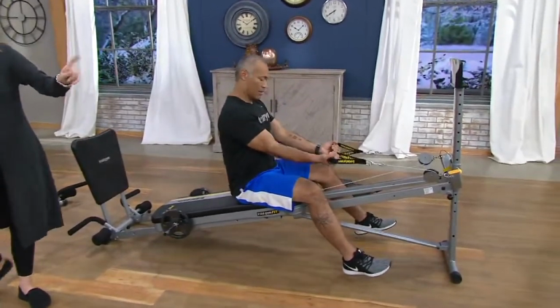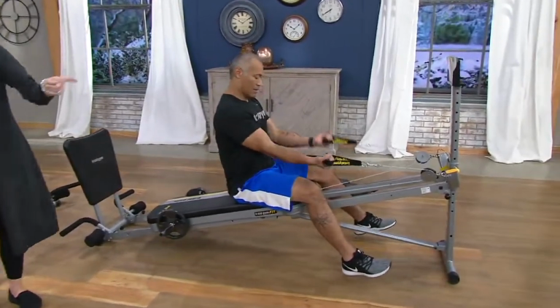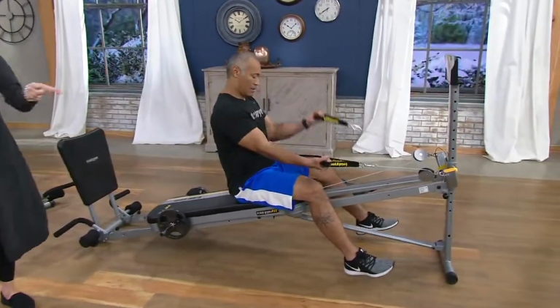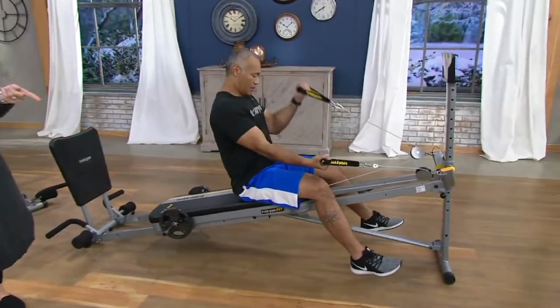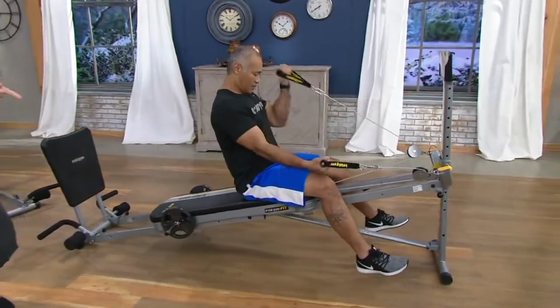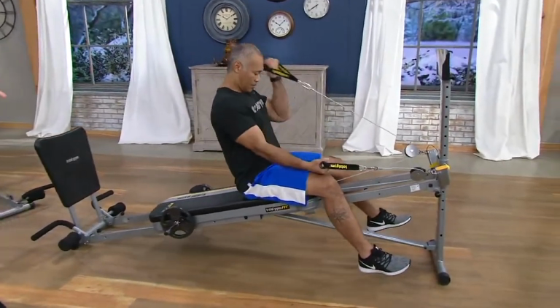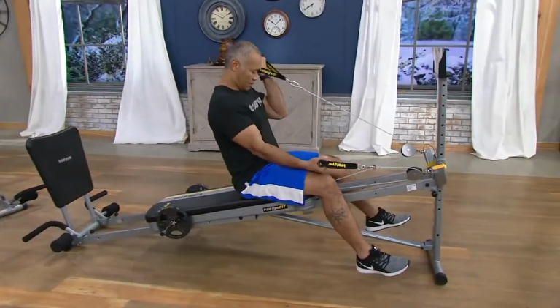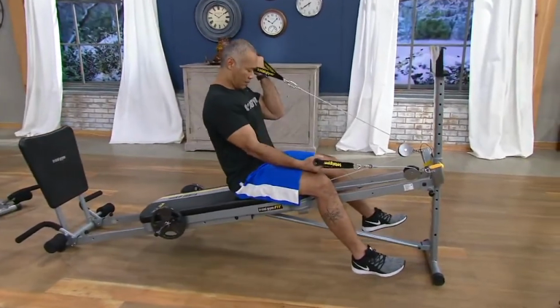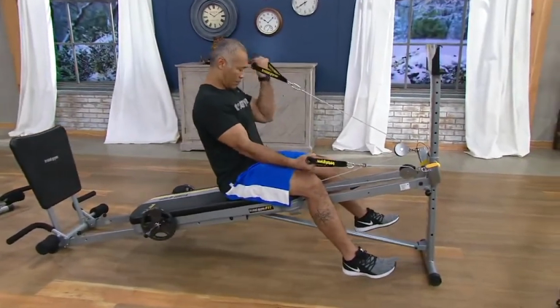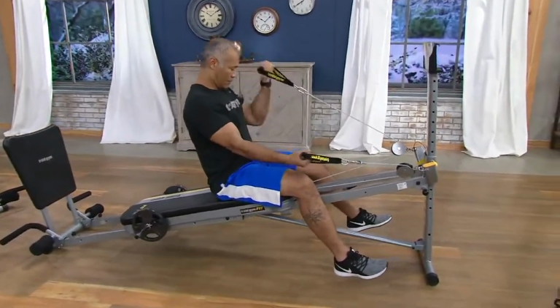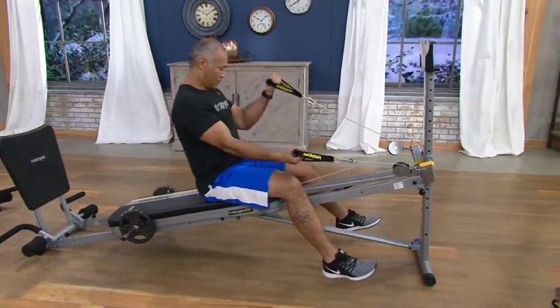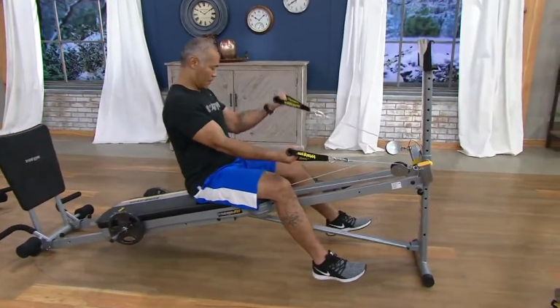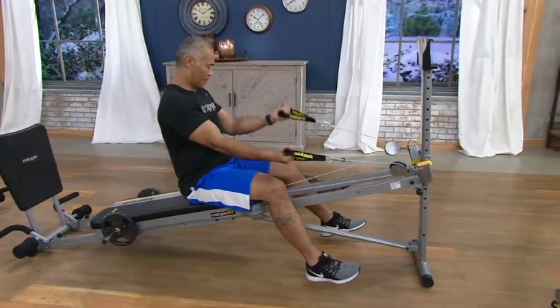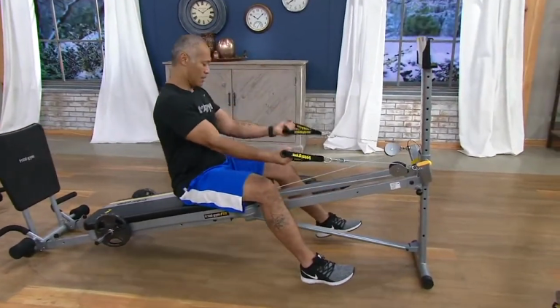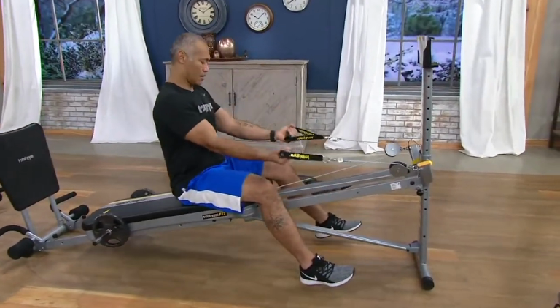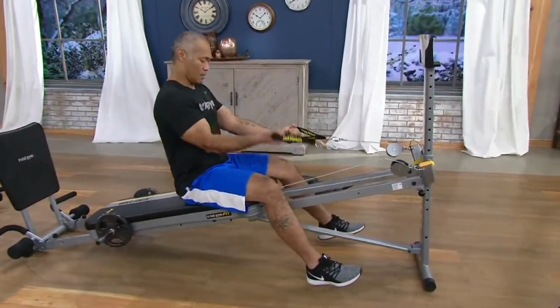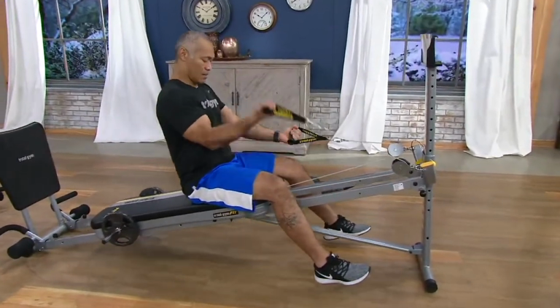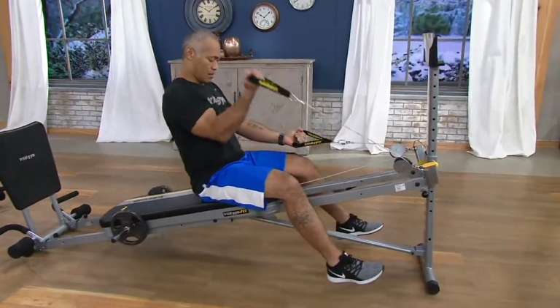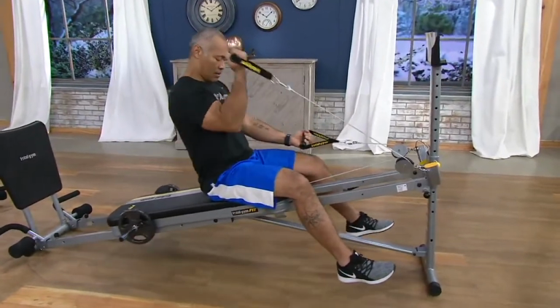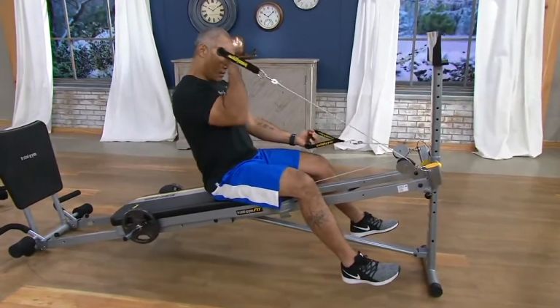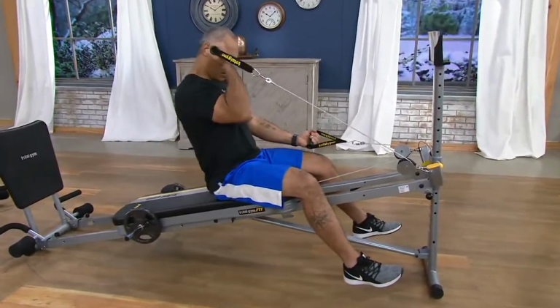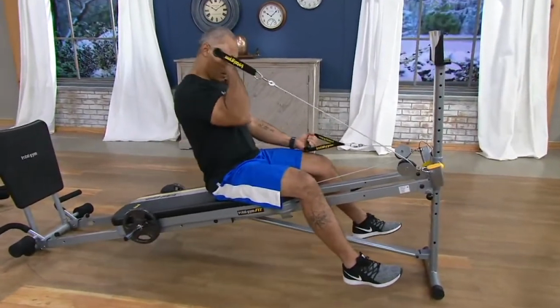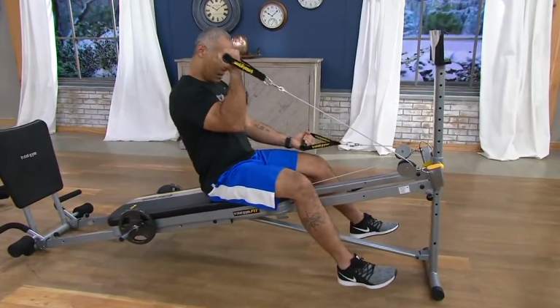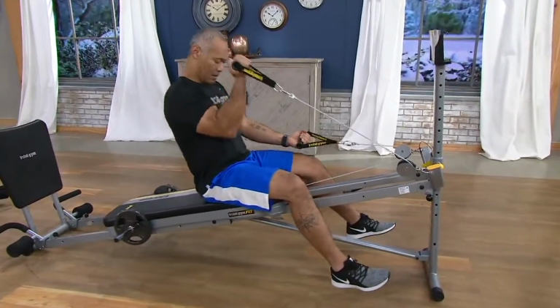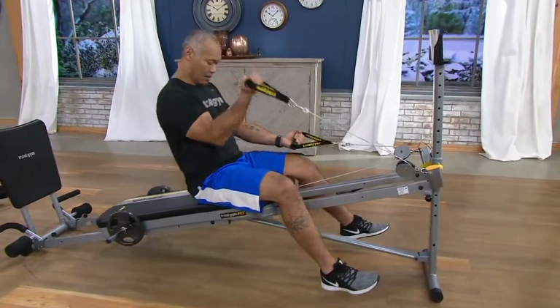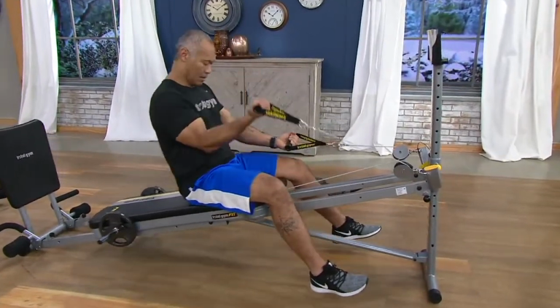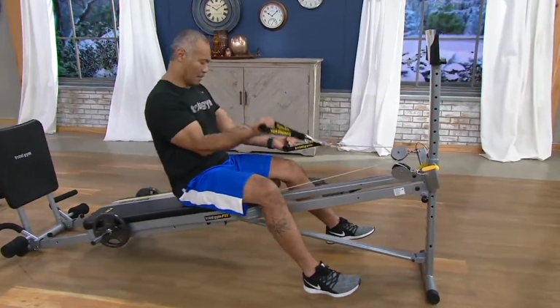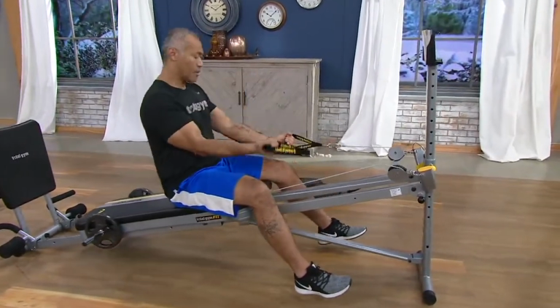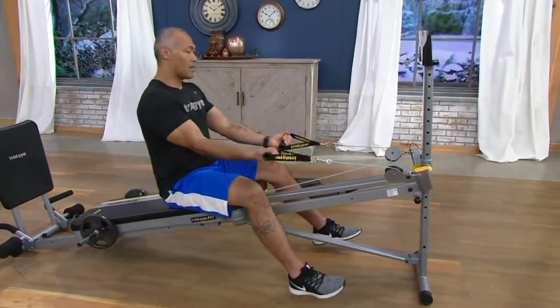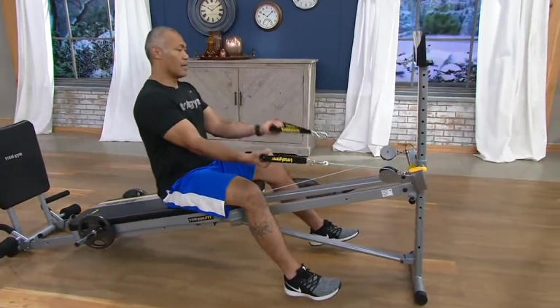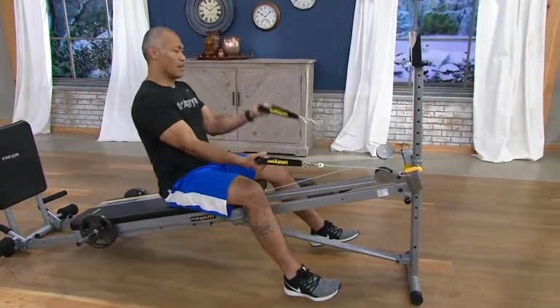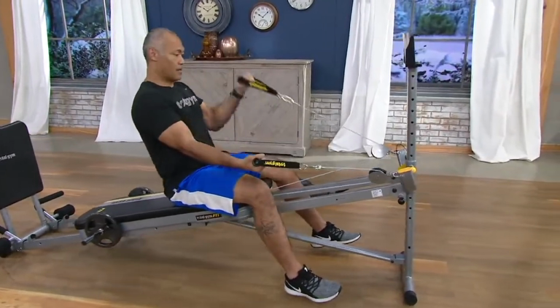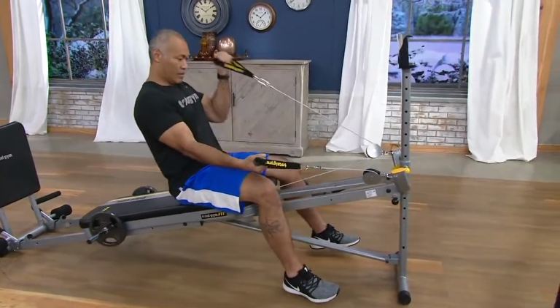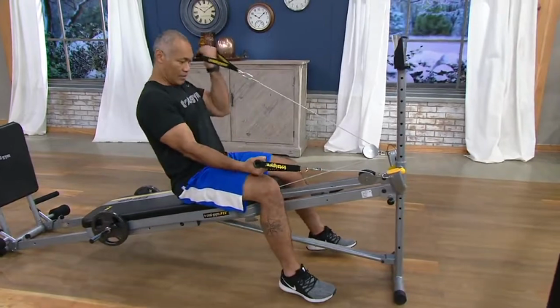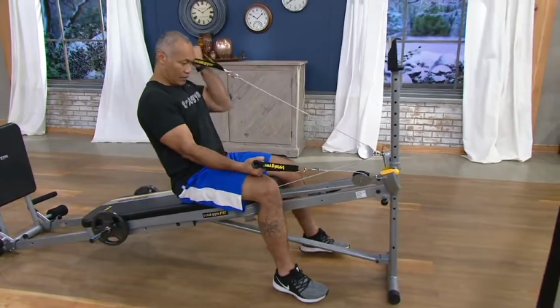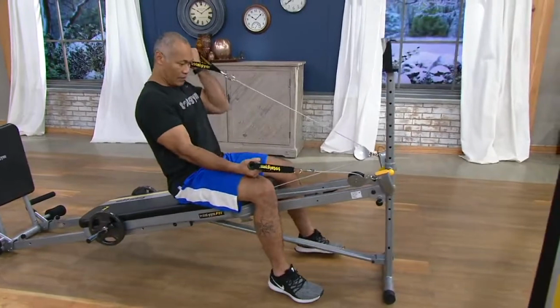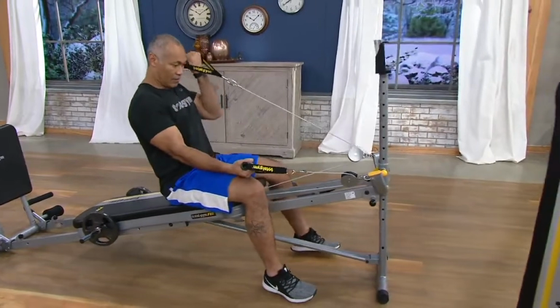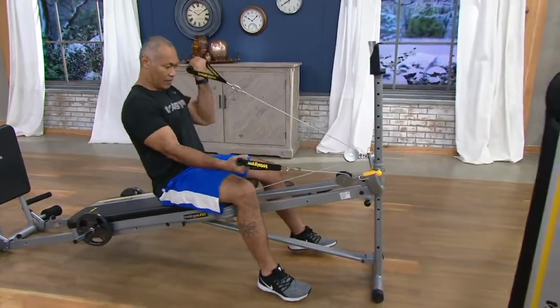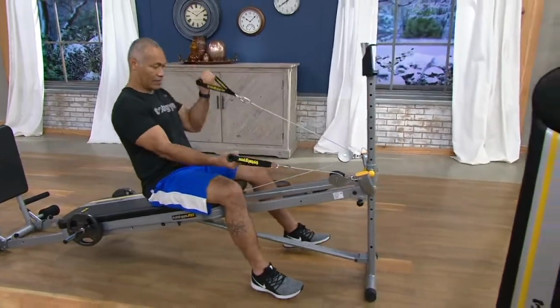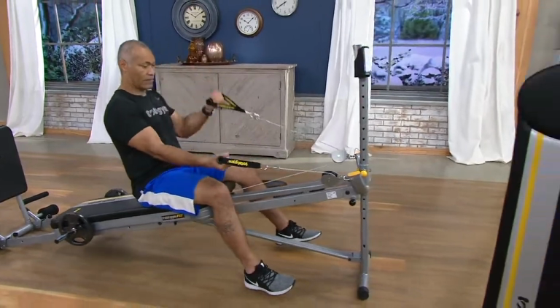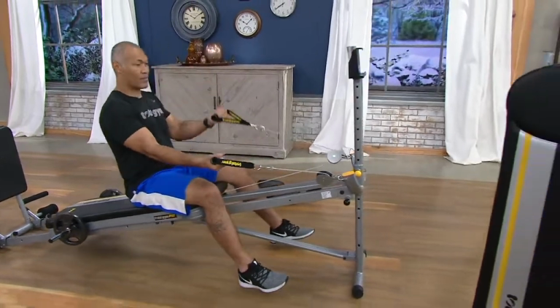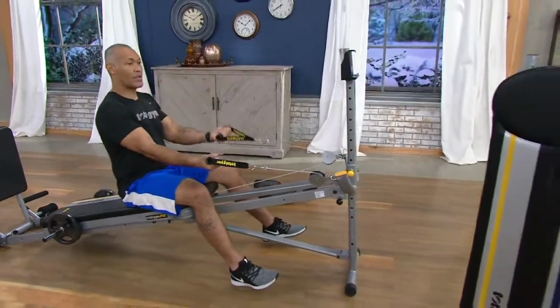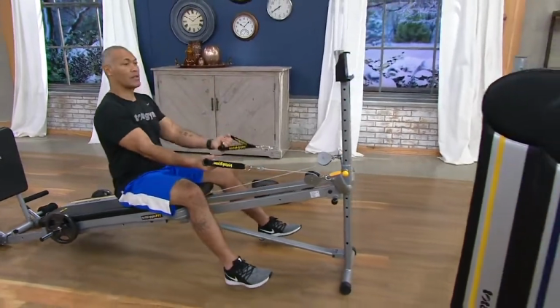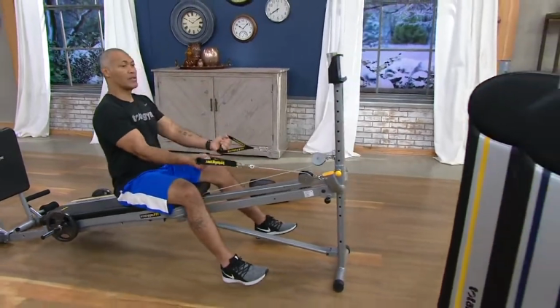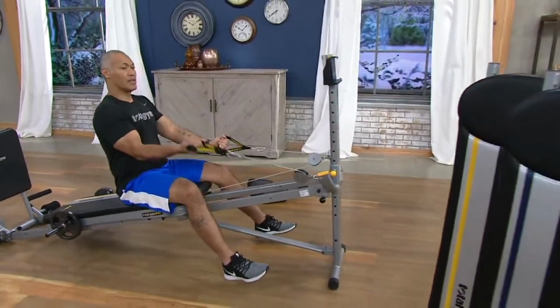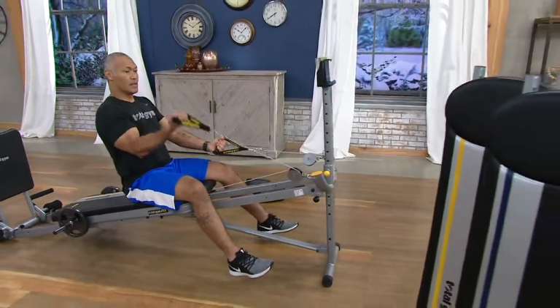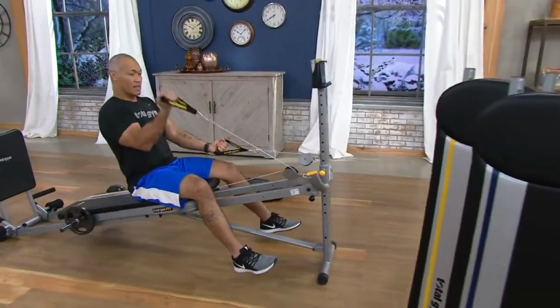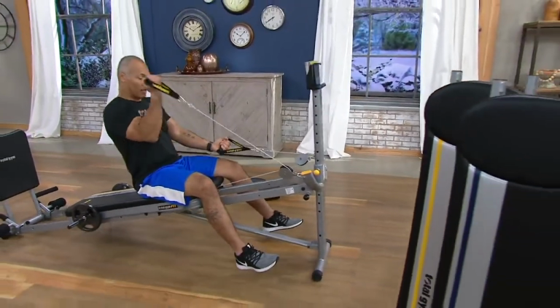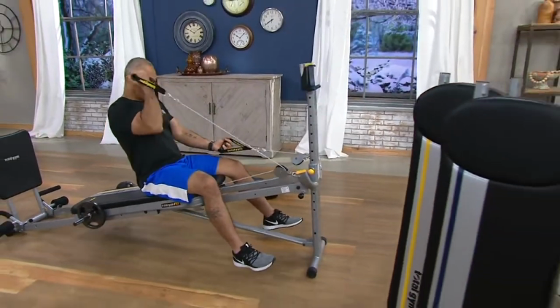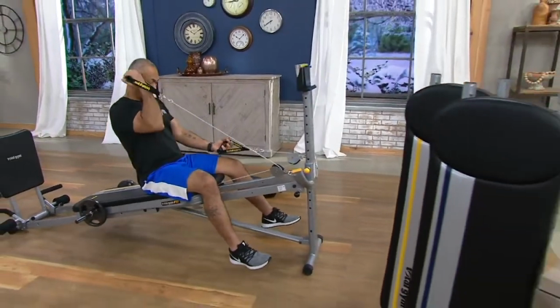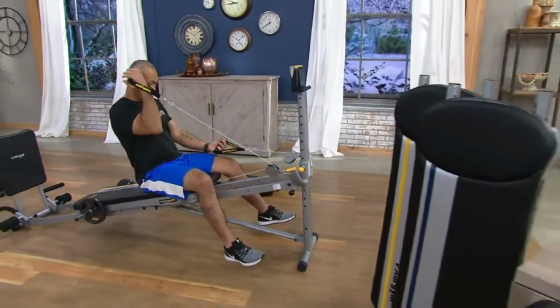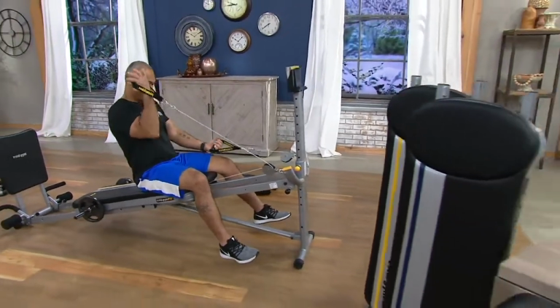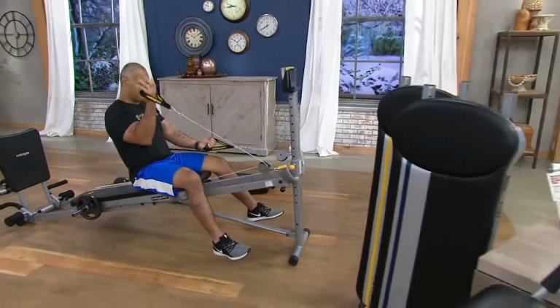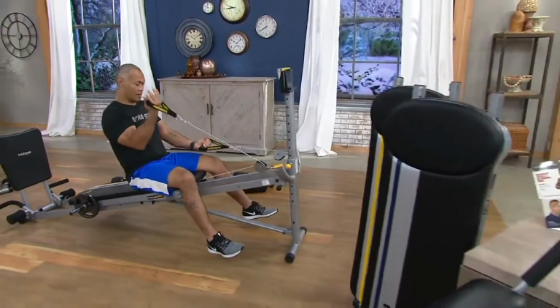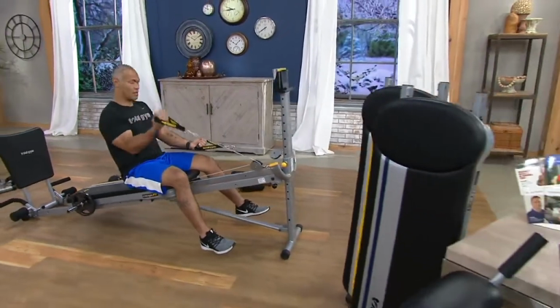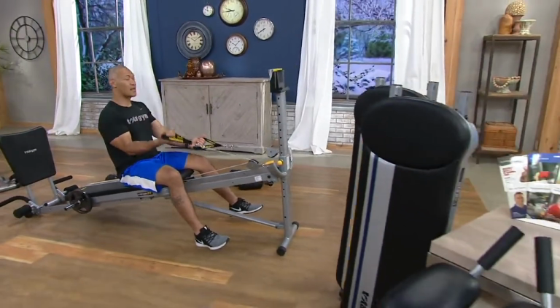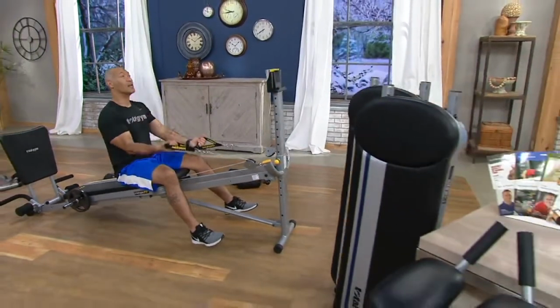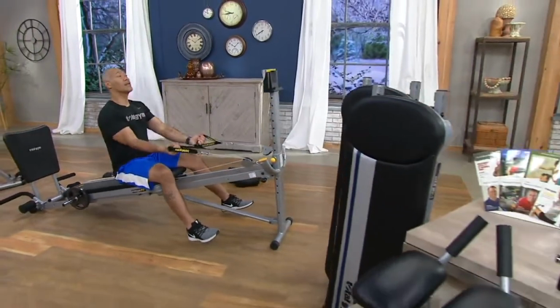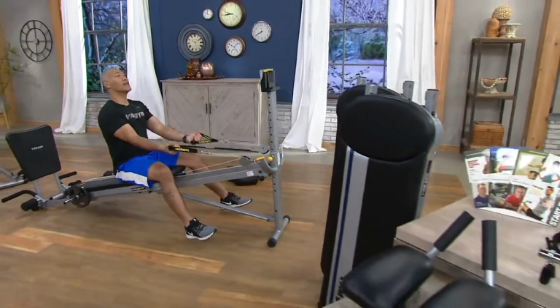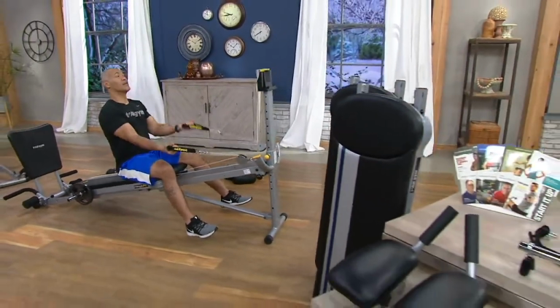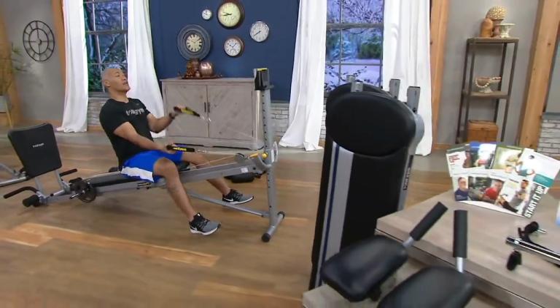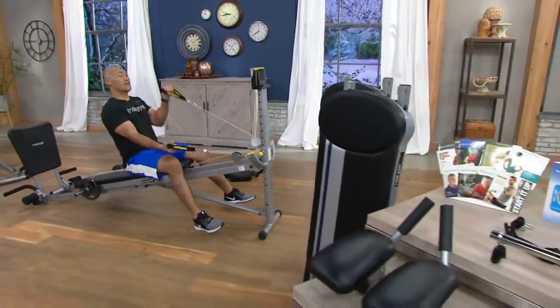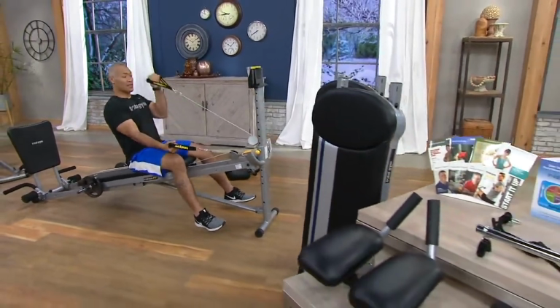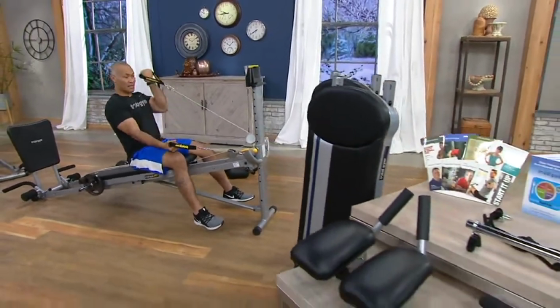There are some pieces in here that we've never offered before, and I'm happy to show you all the pieces because I've got them all on my Total Gym.